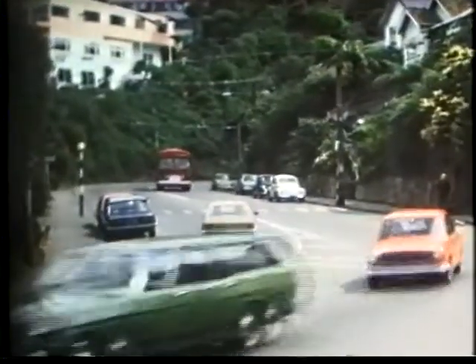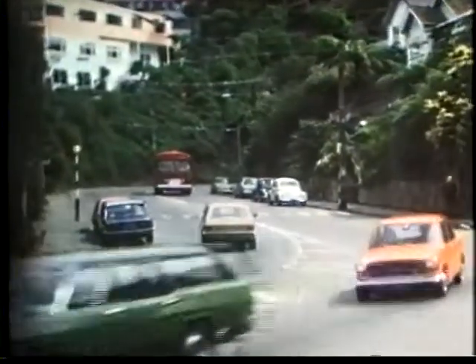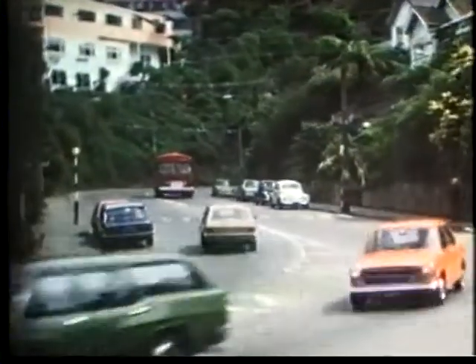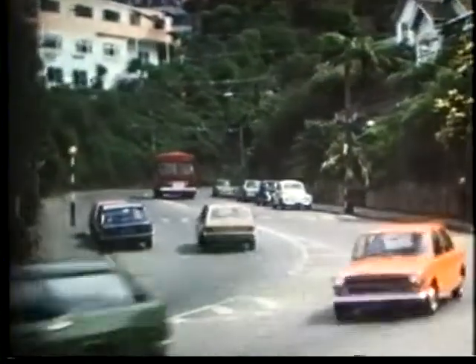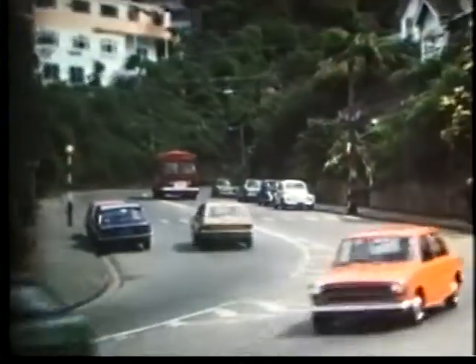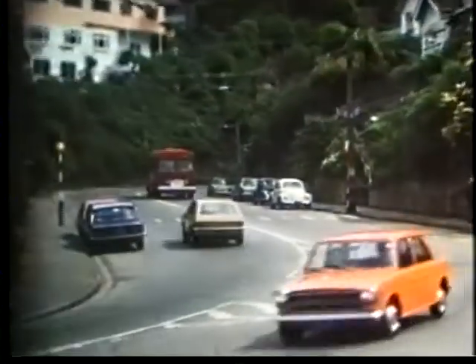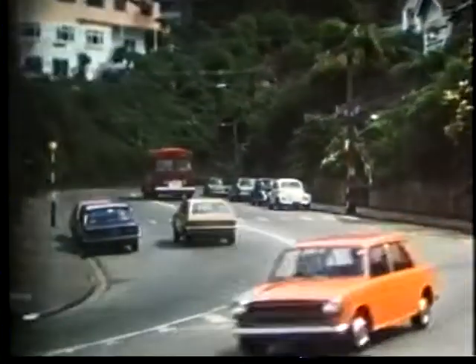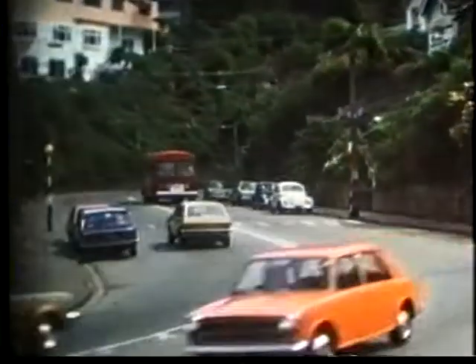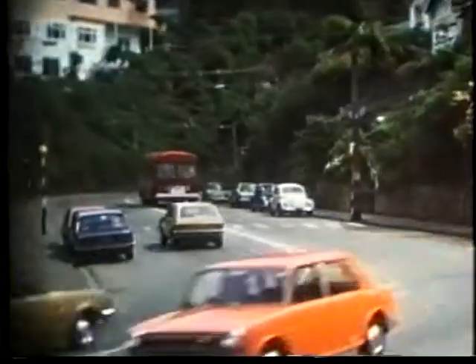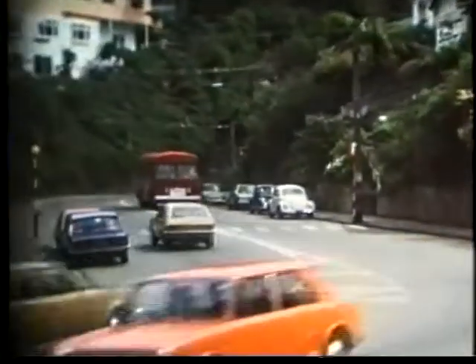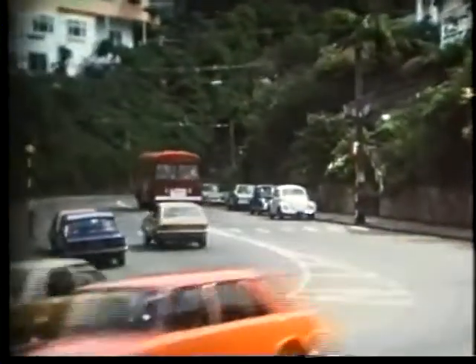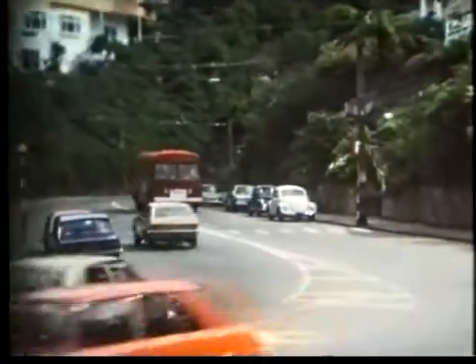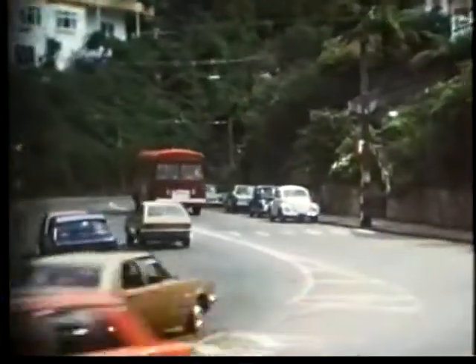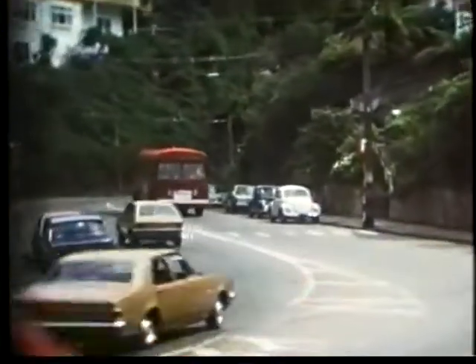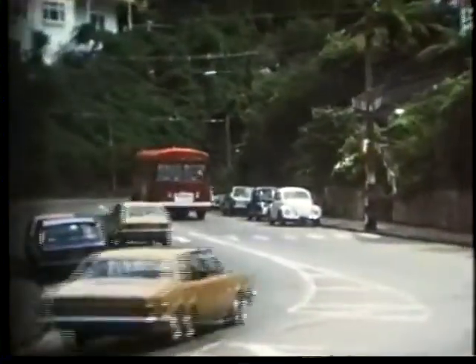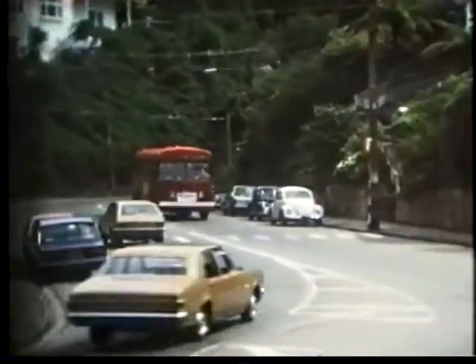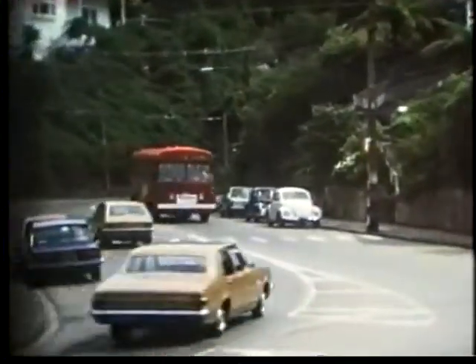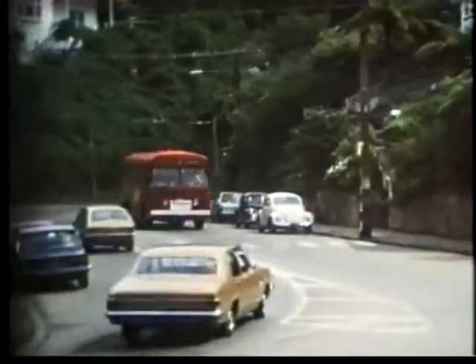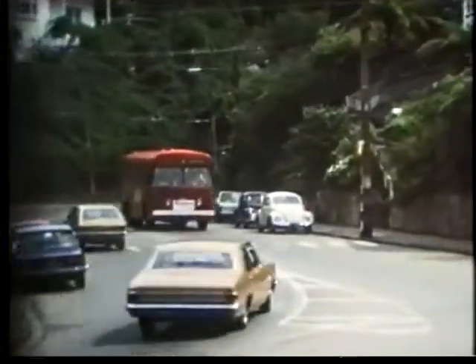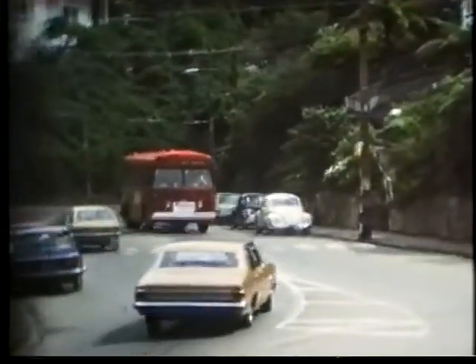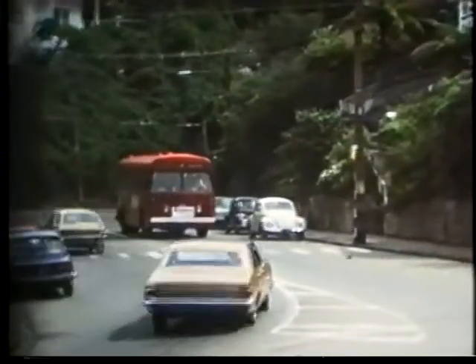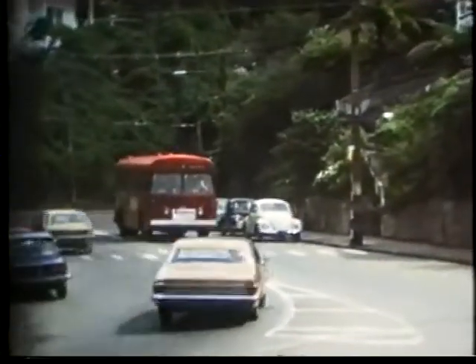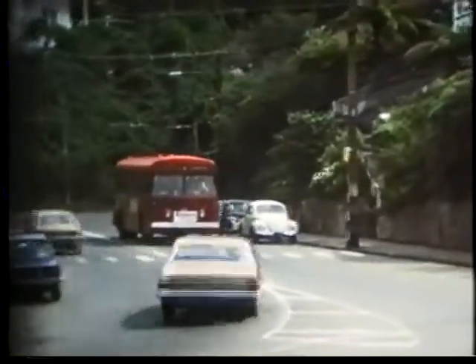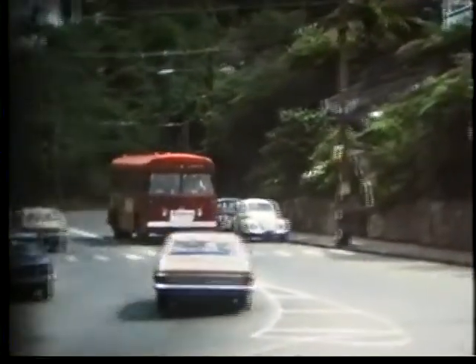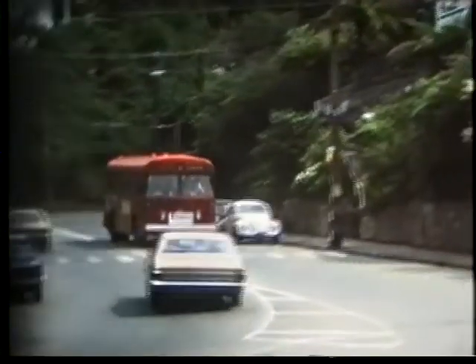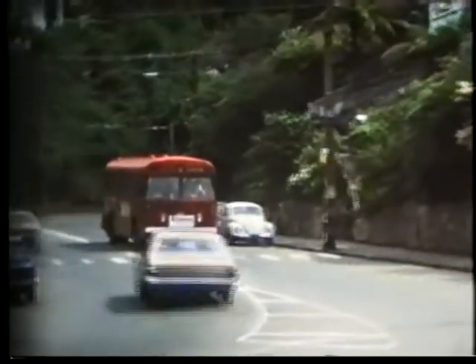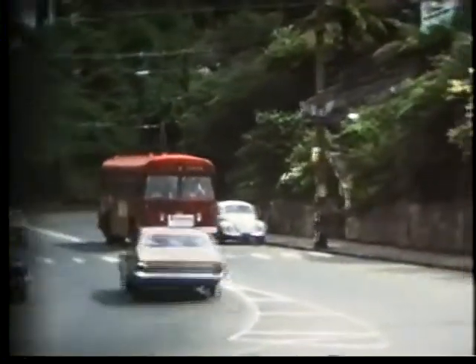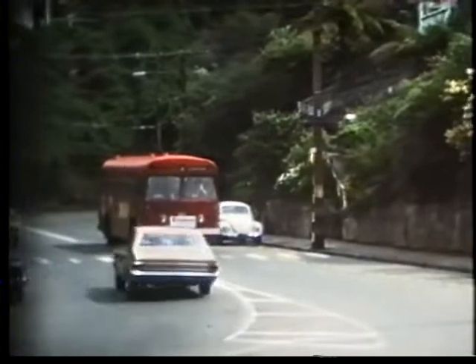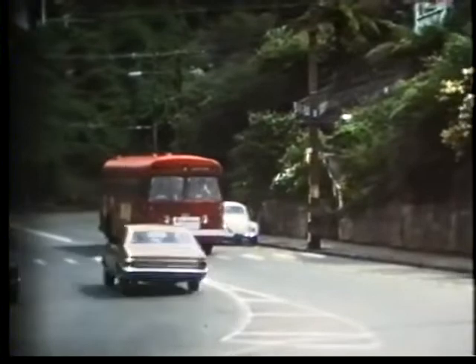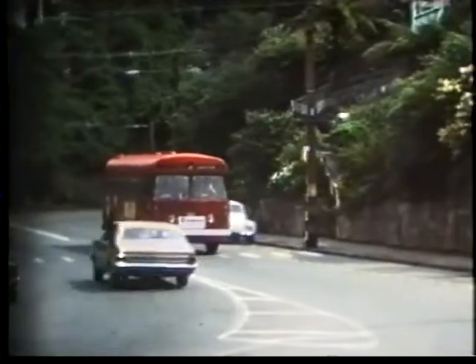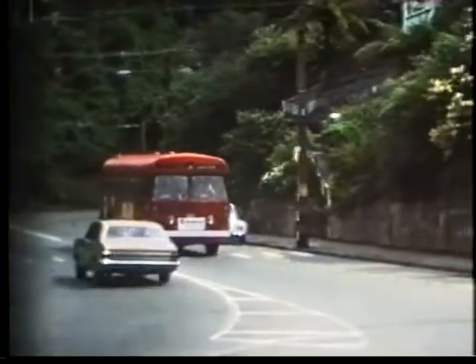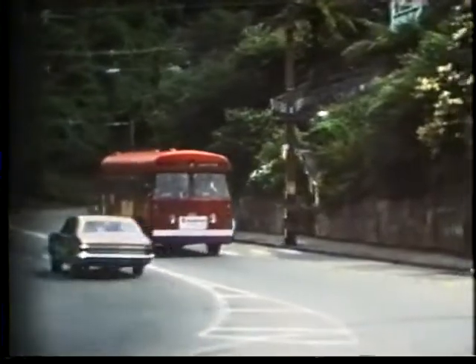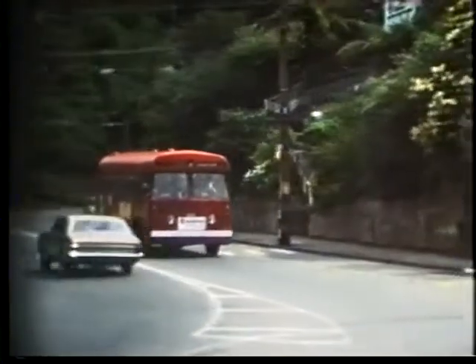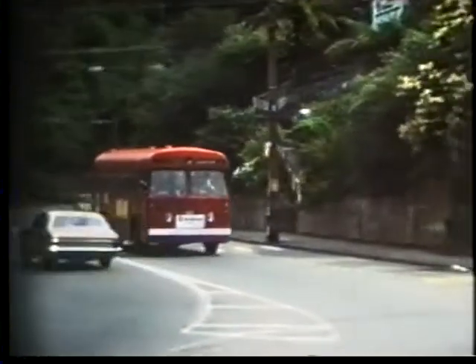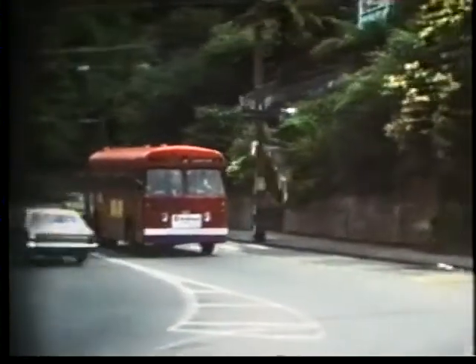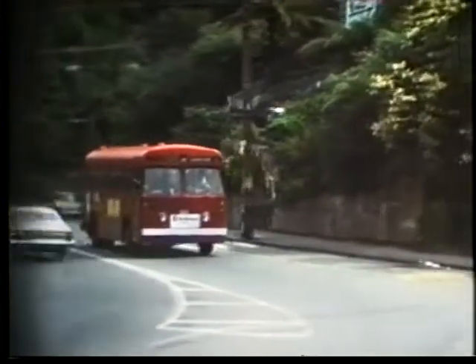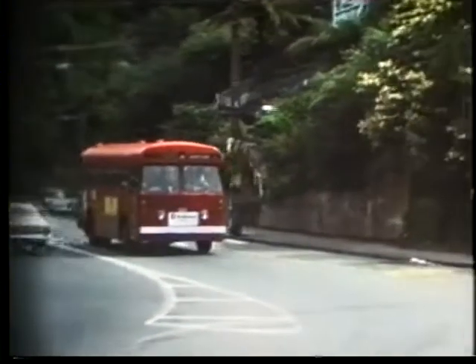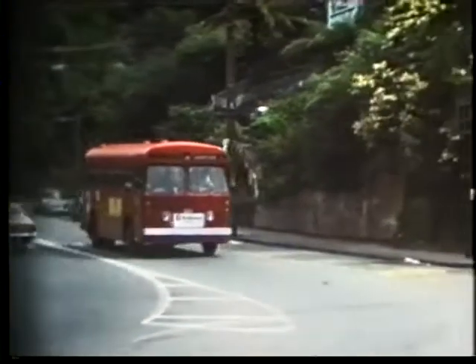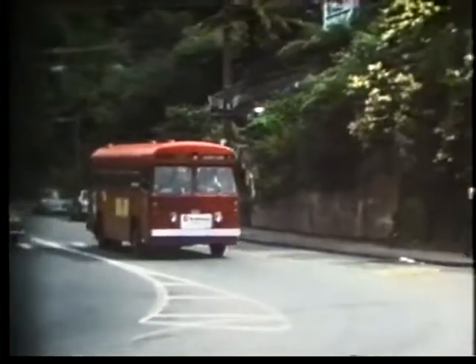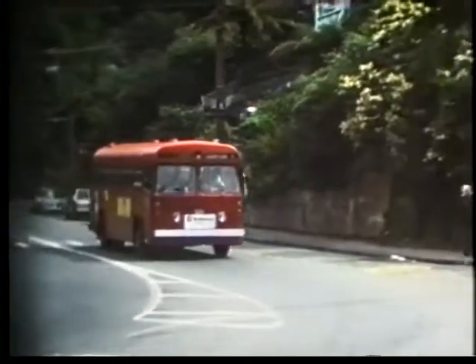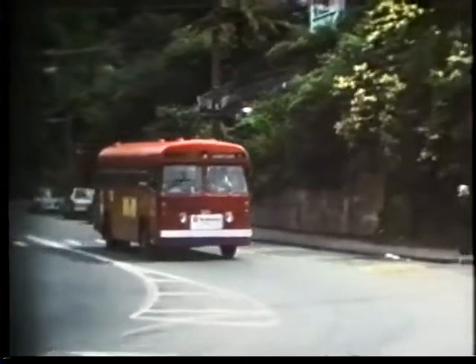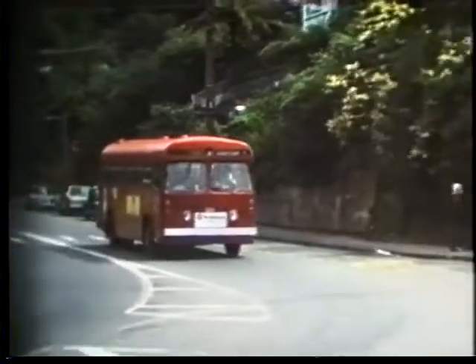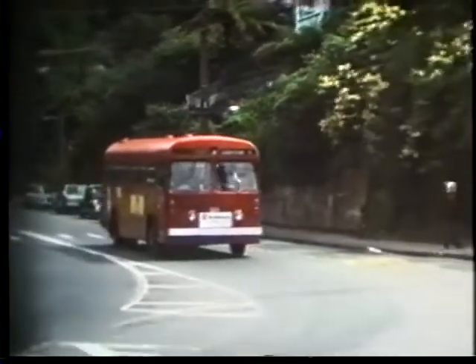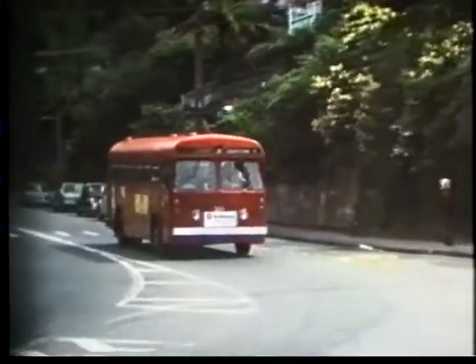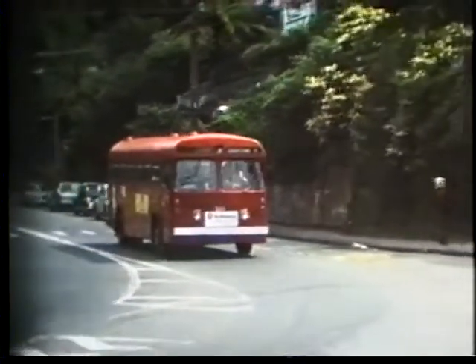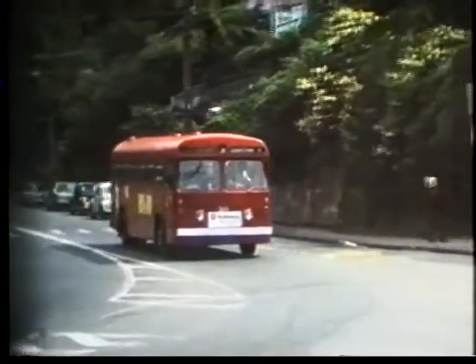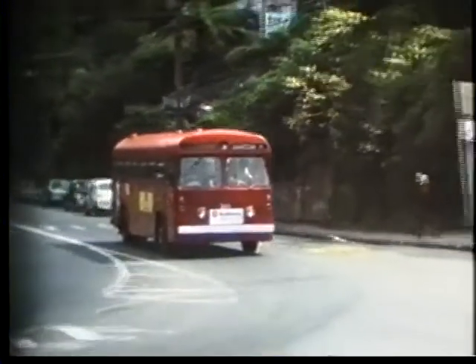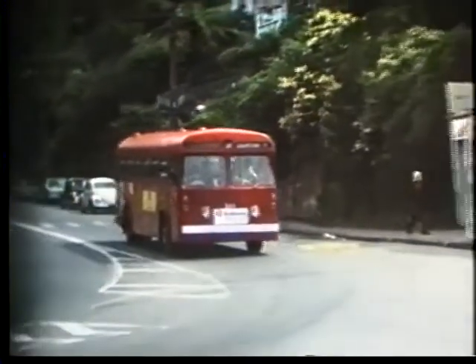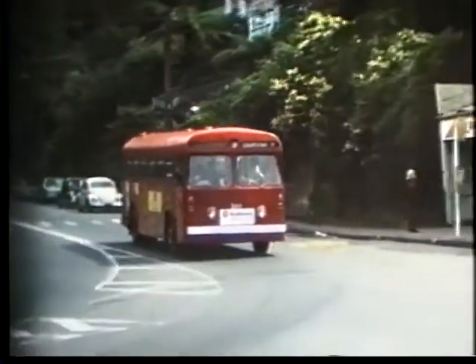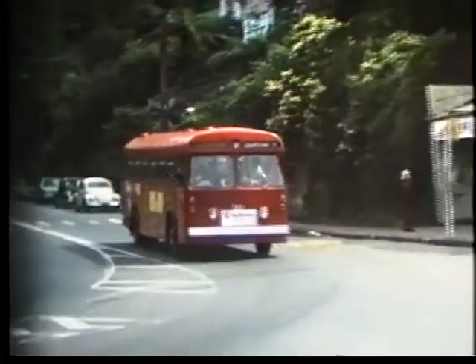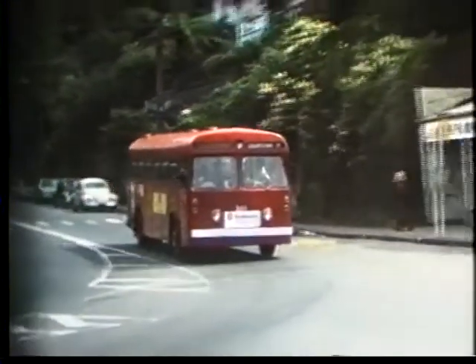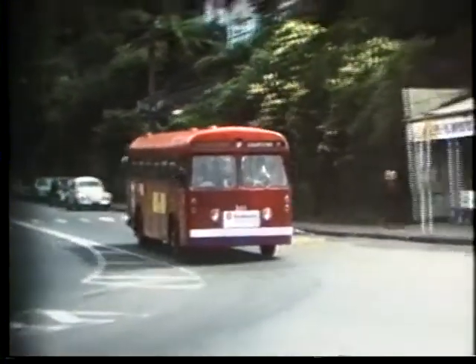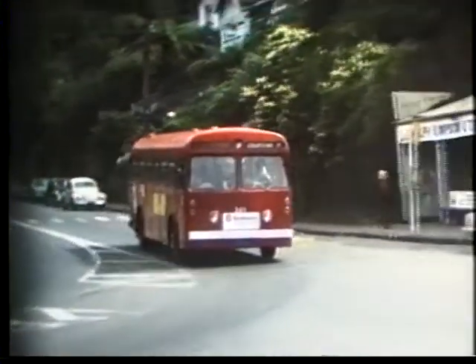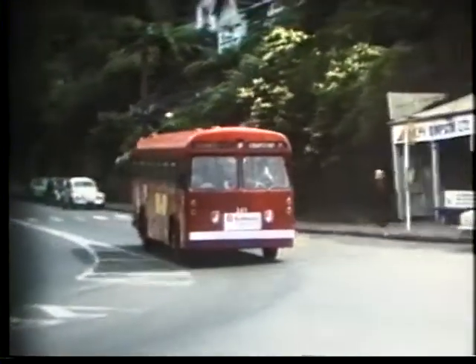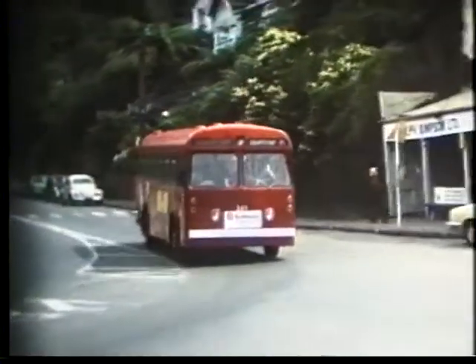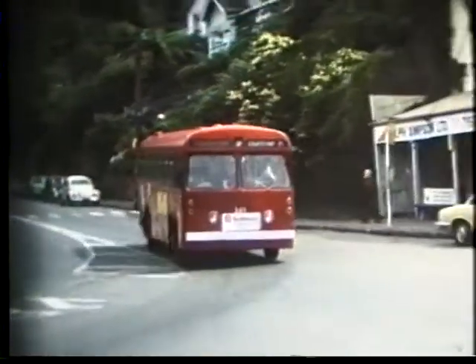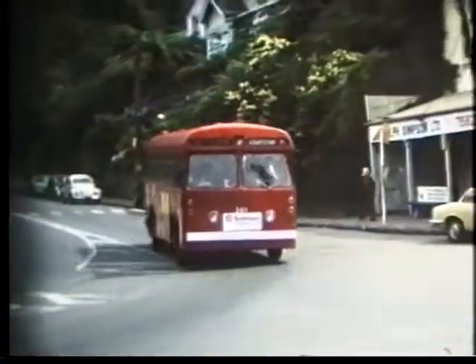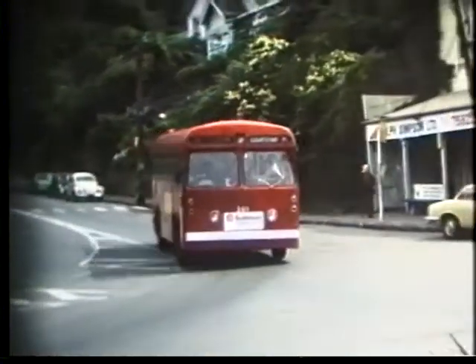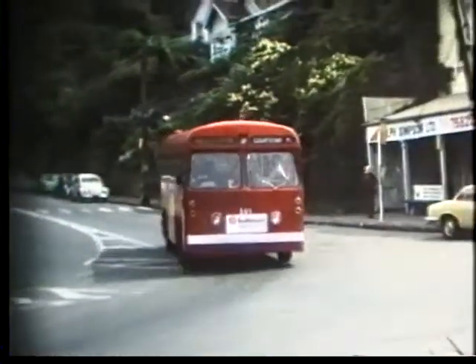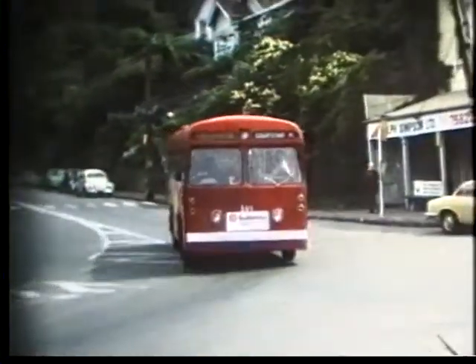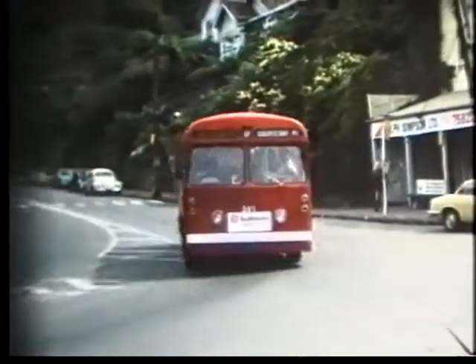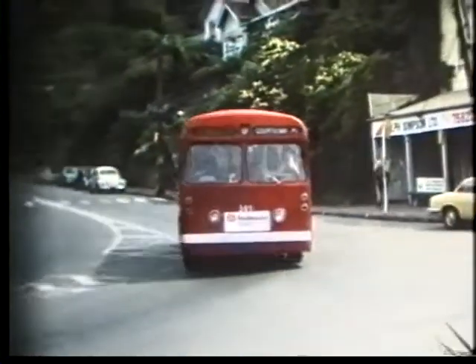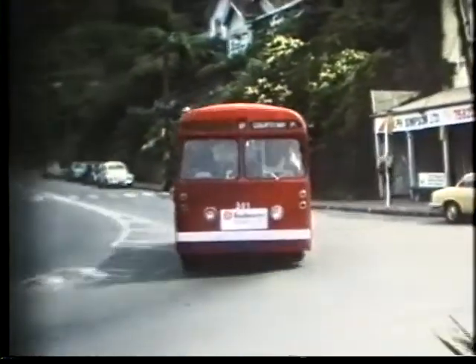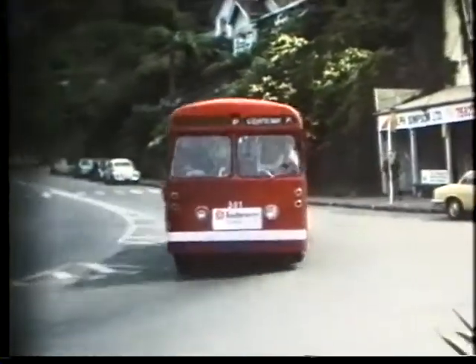Number 311 is an MCCW-bodied AEC Reliance, dating from 1957.